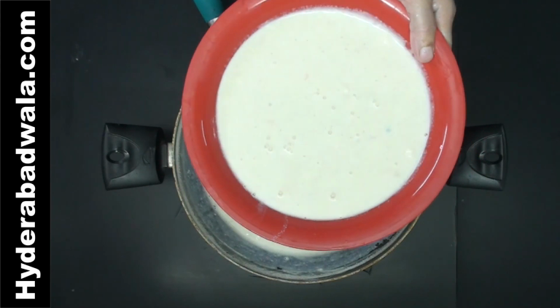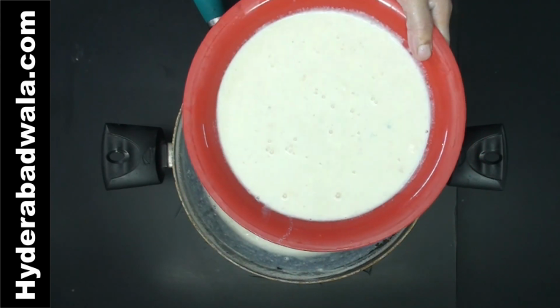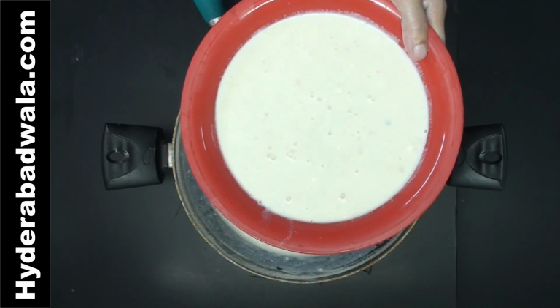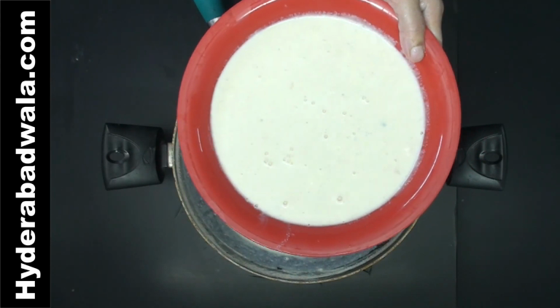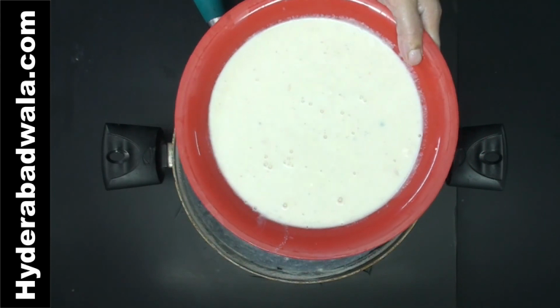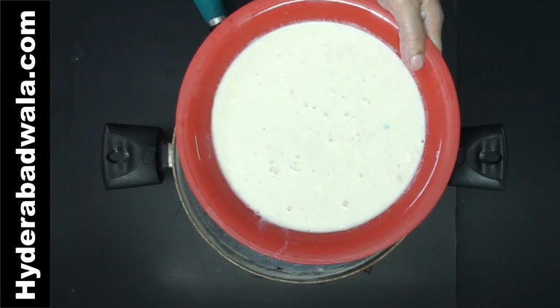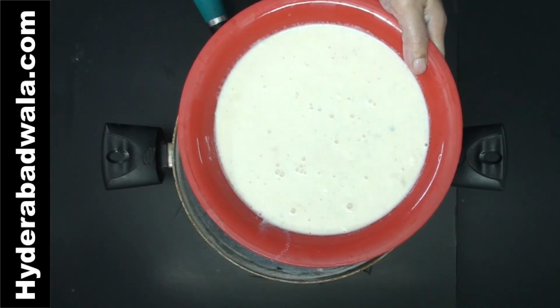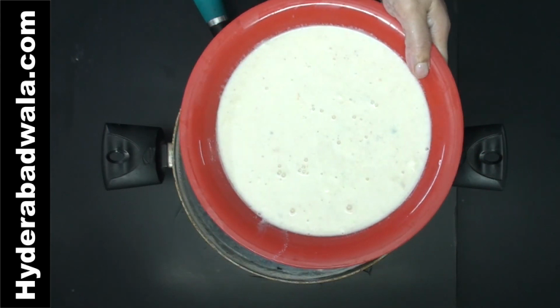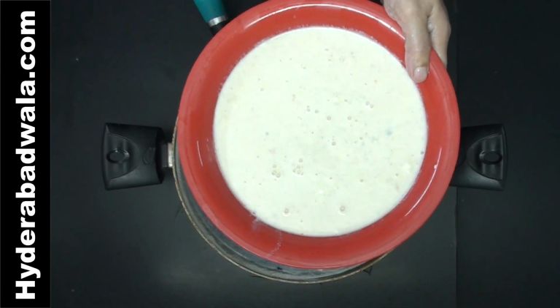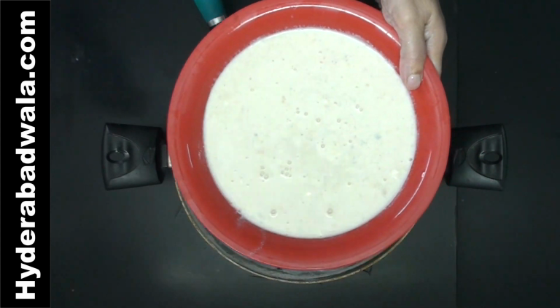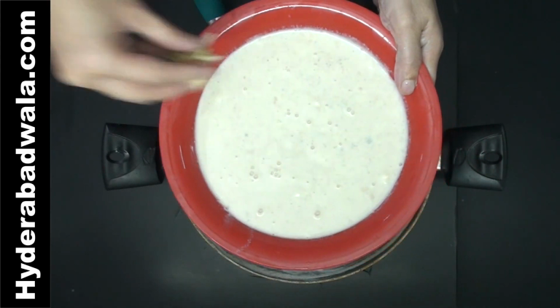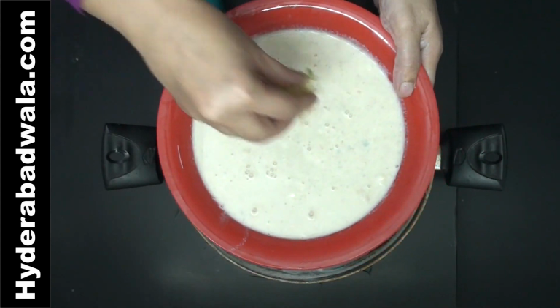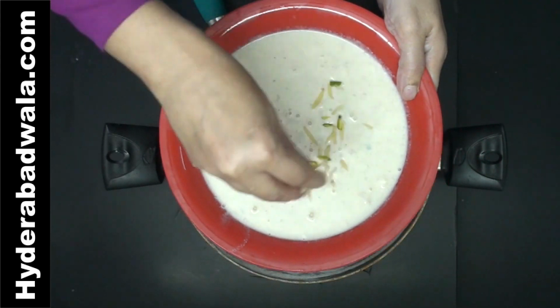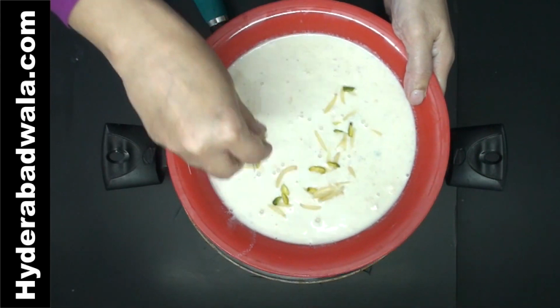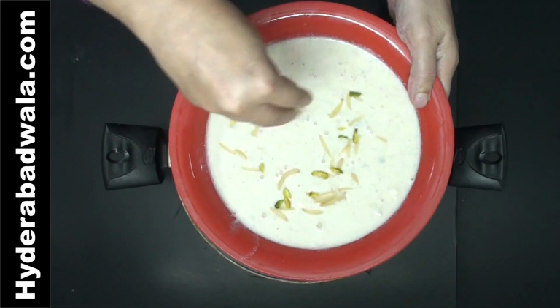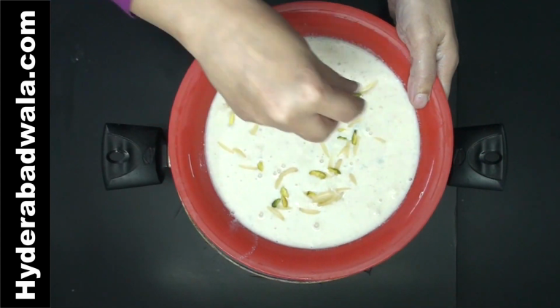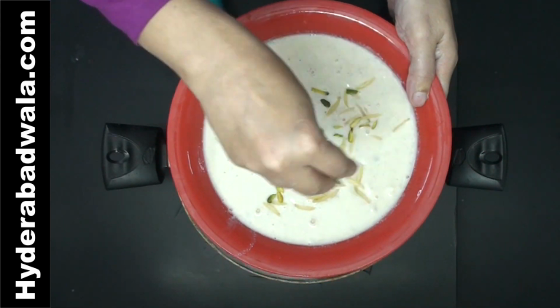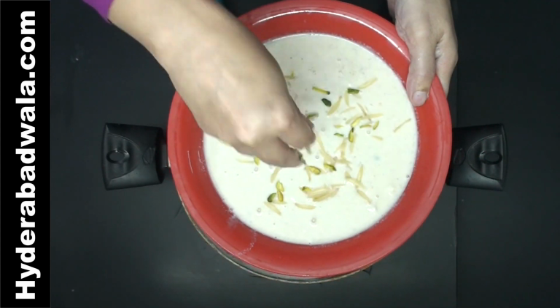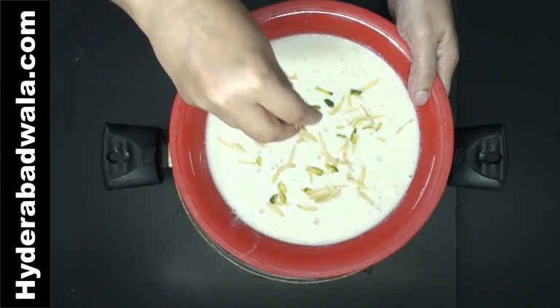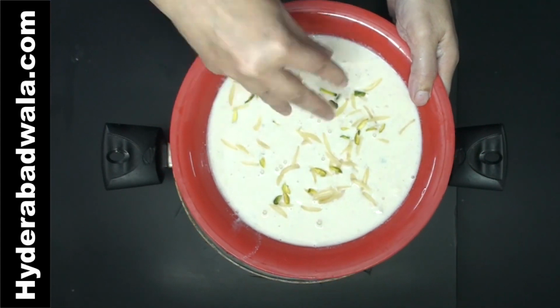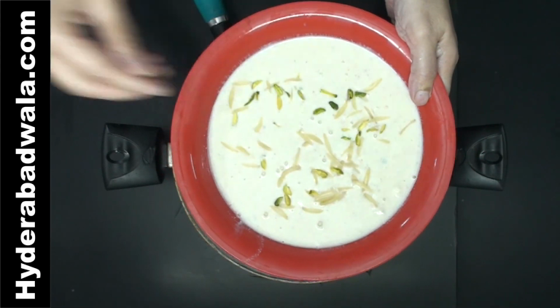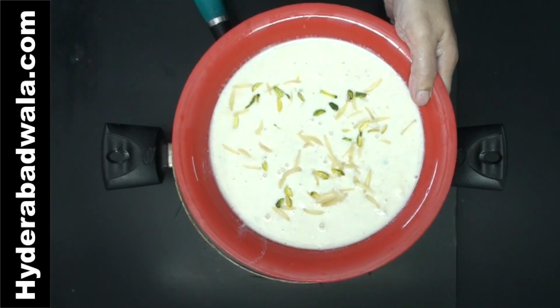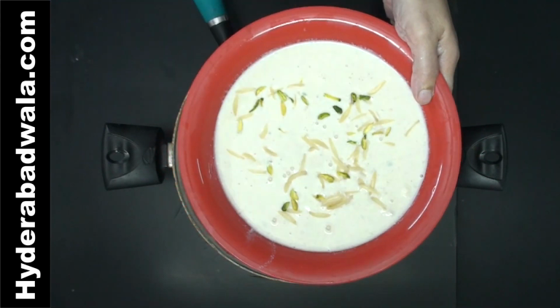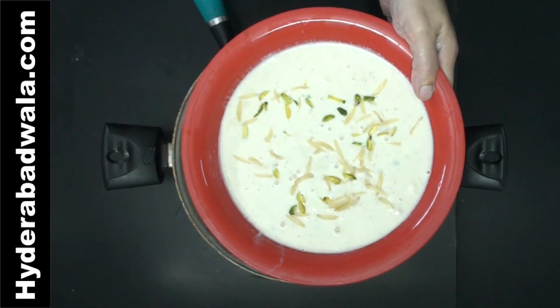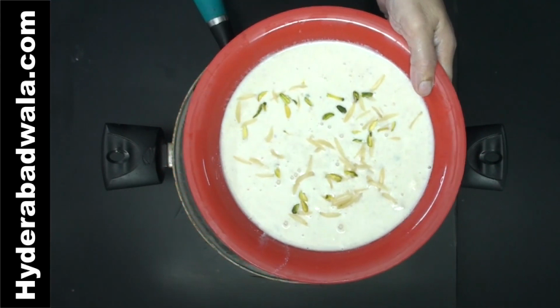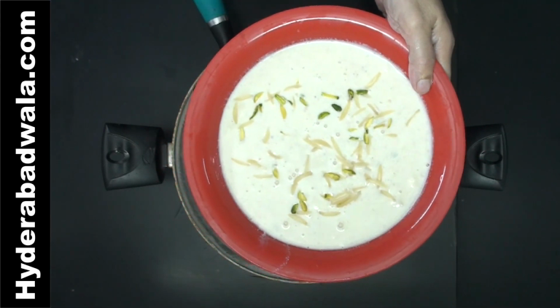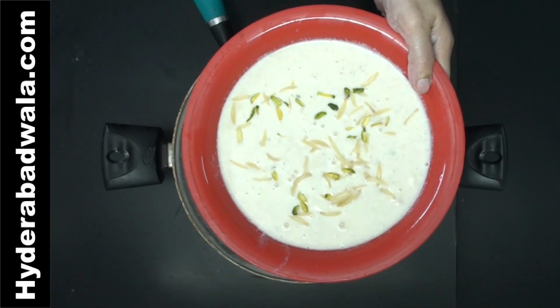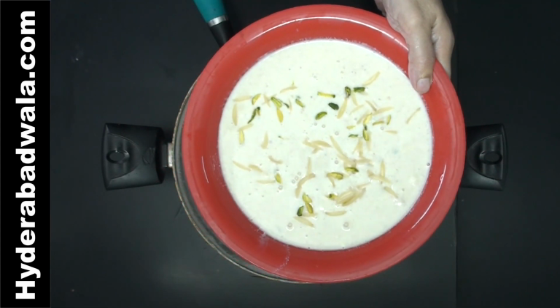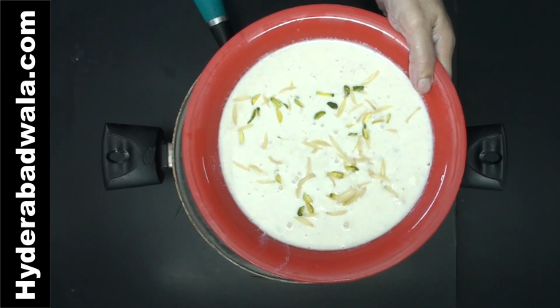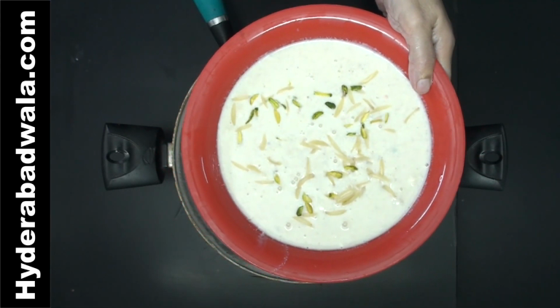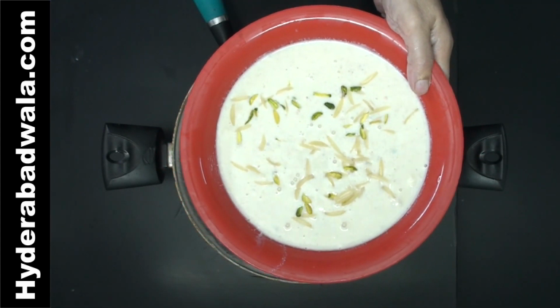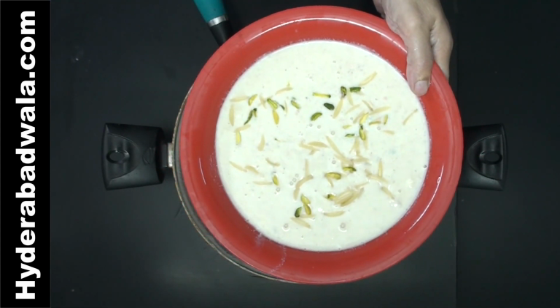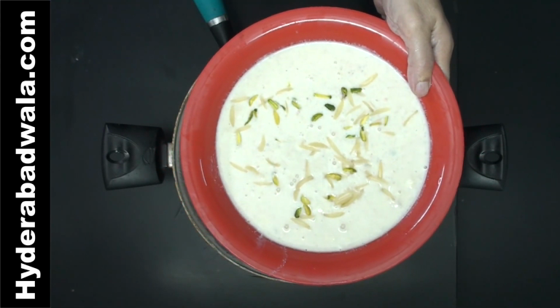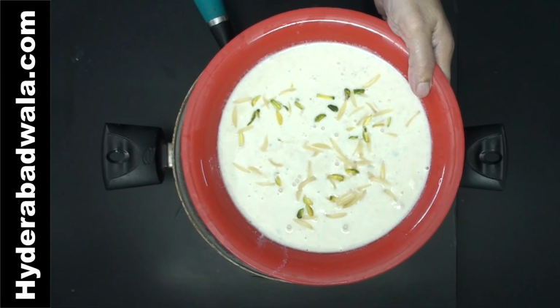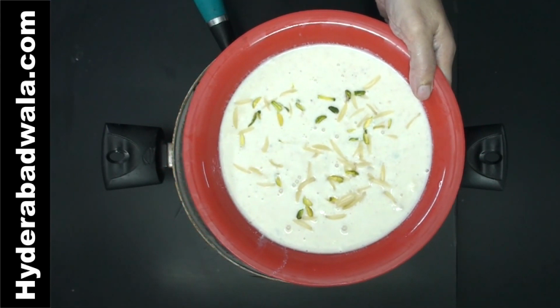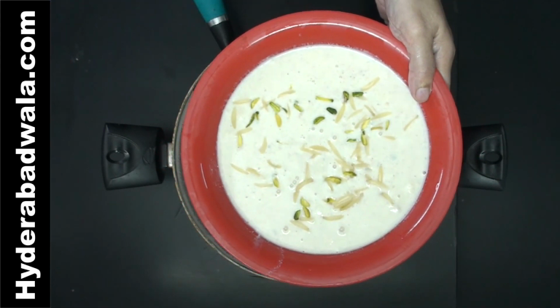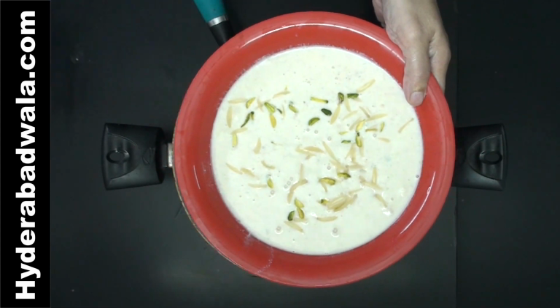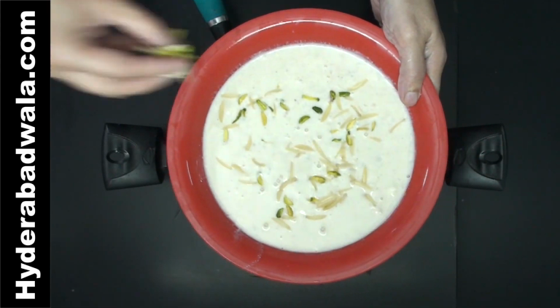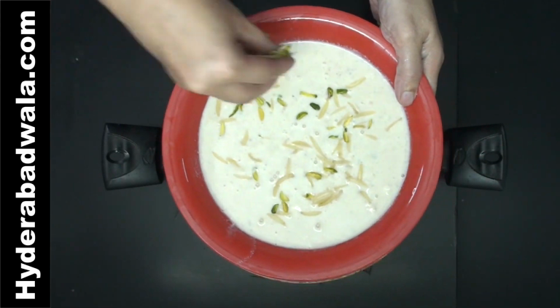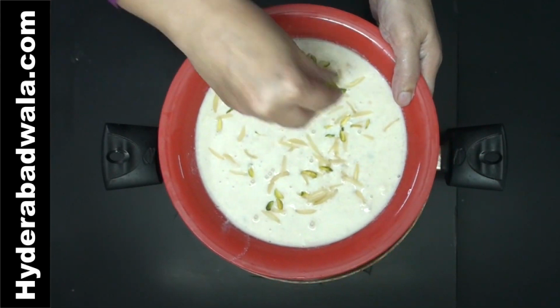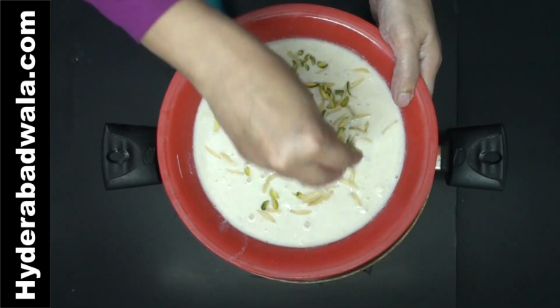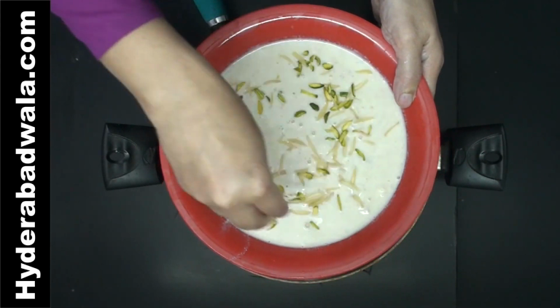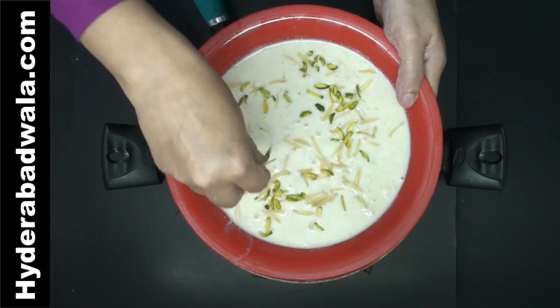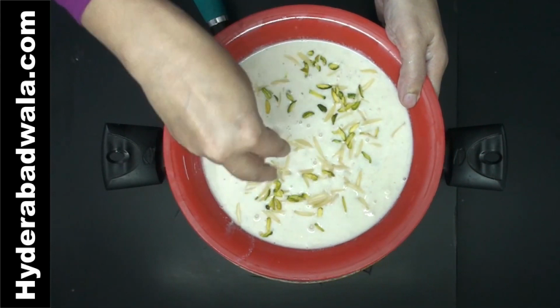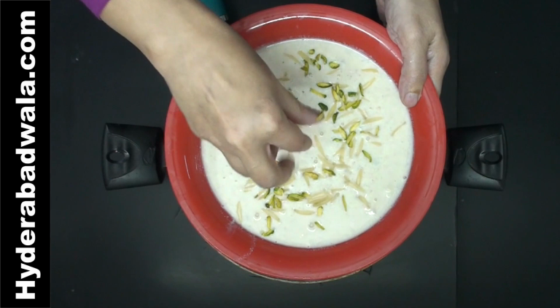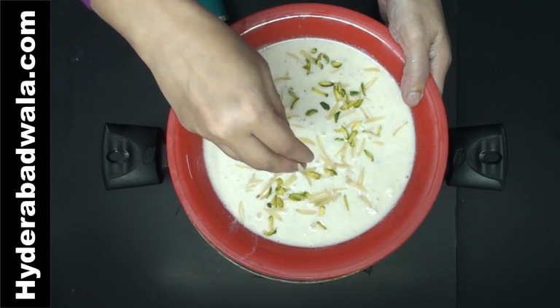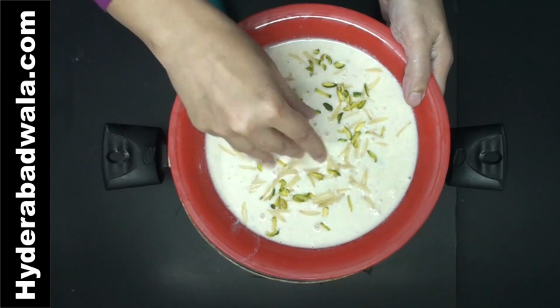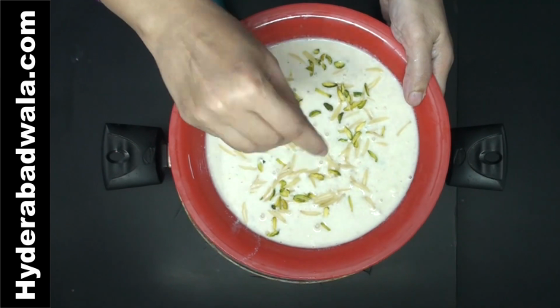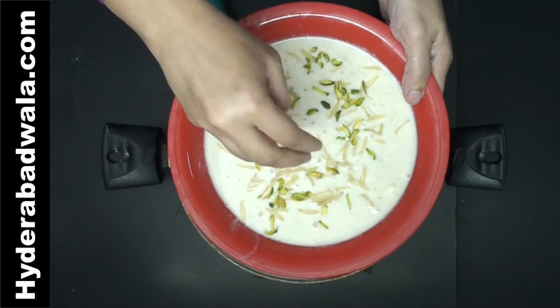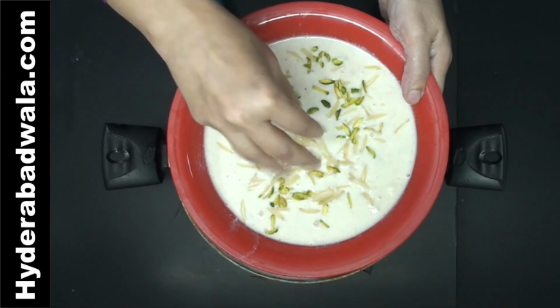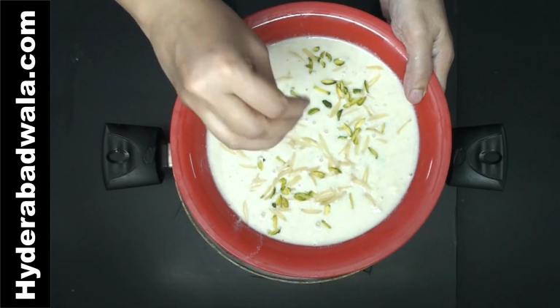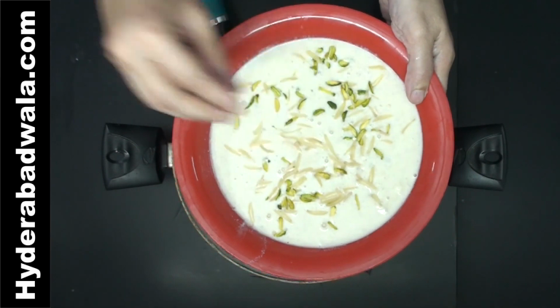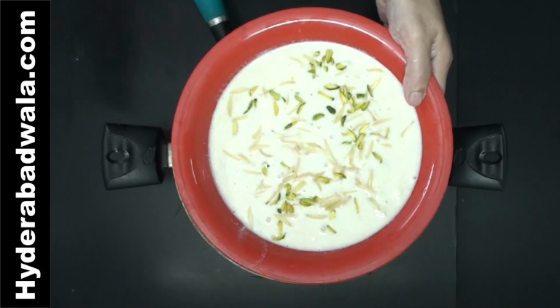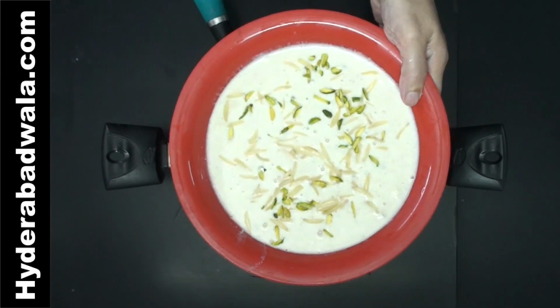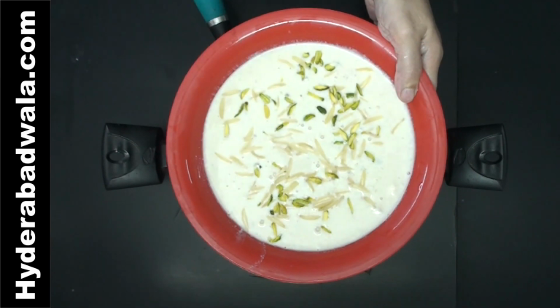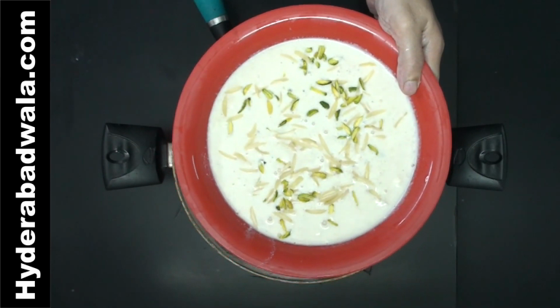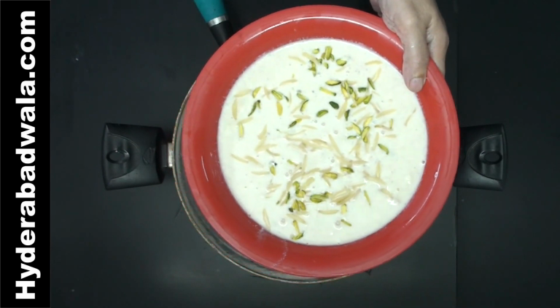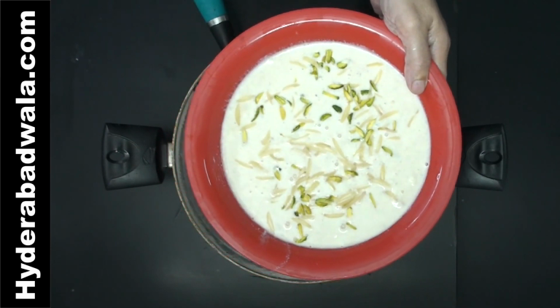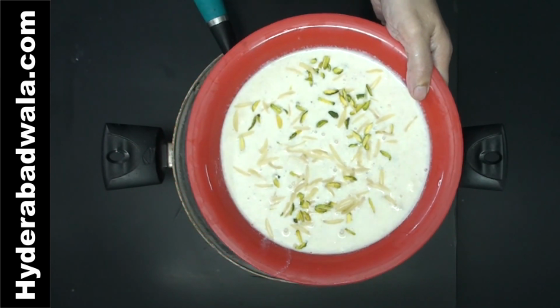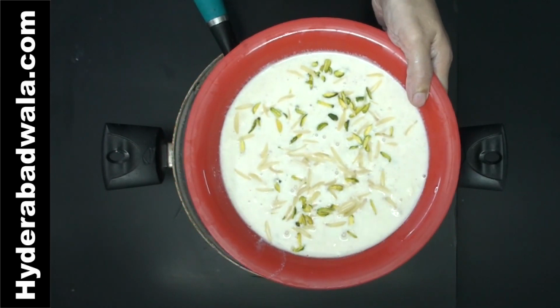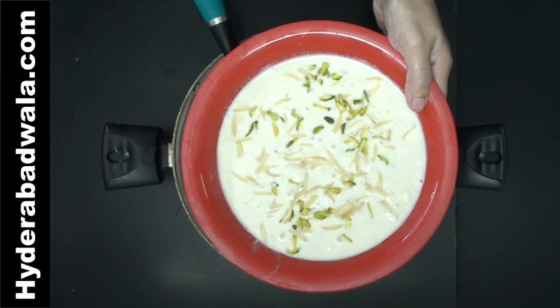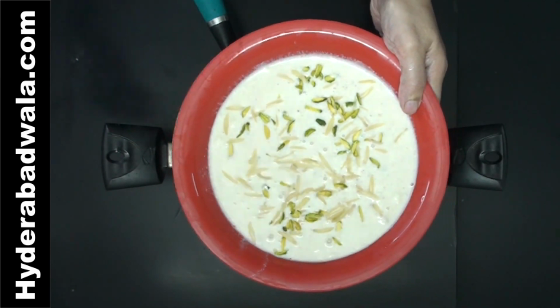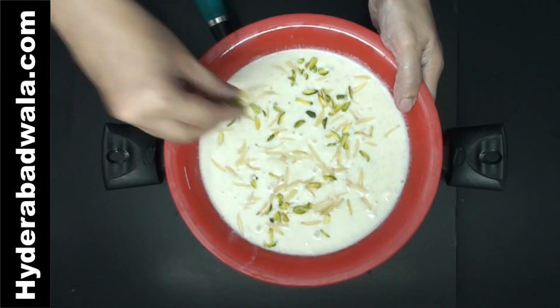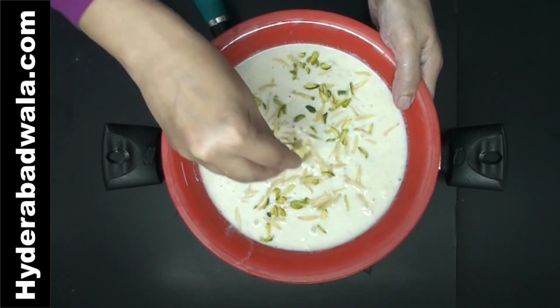Welcome back to Hyderabadwala.com. This is Yasmin and today I will show you how to make Badam Ki Kheer or almond rice pudding.